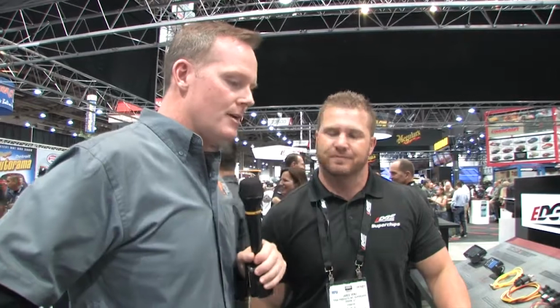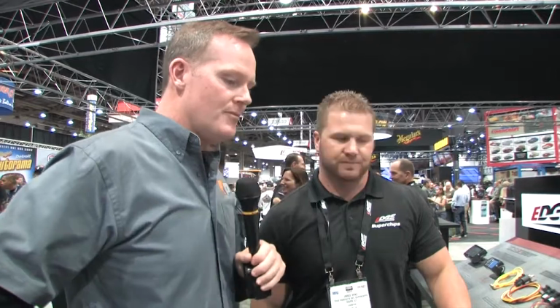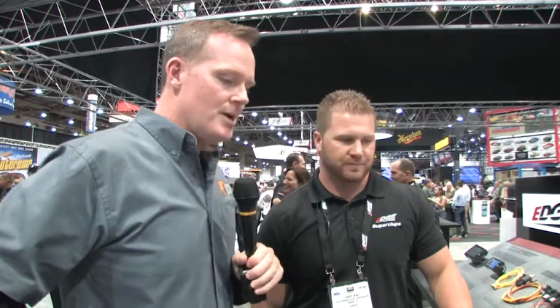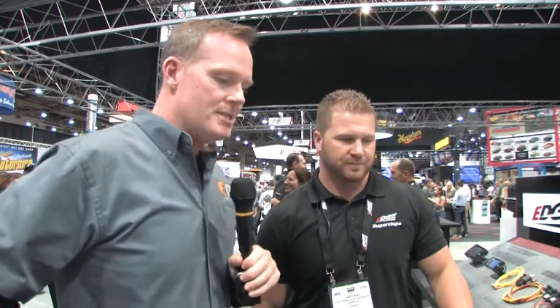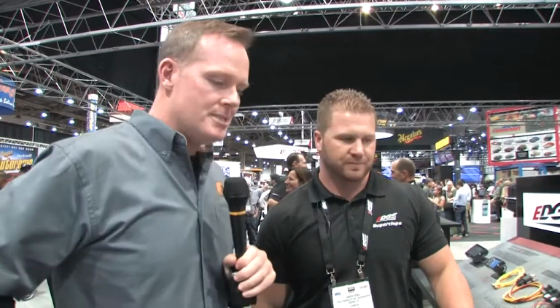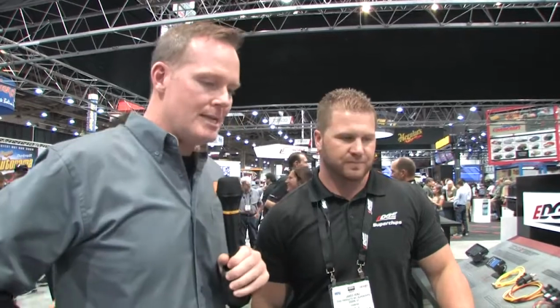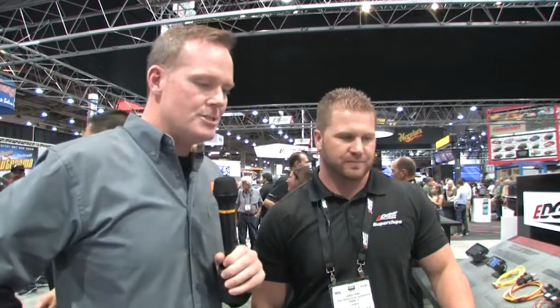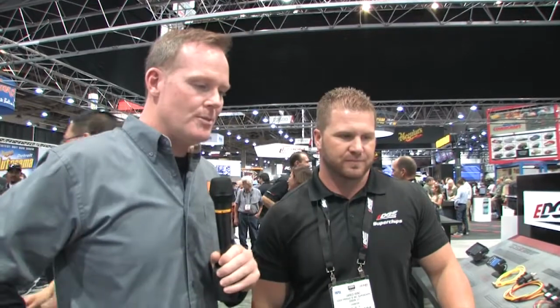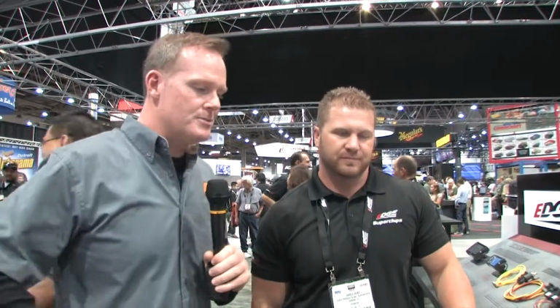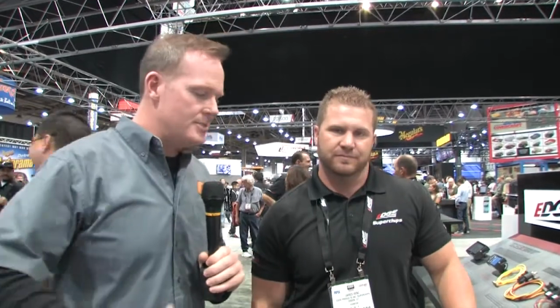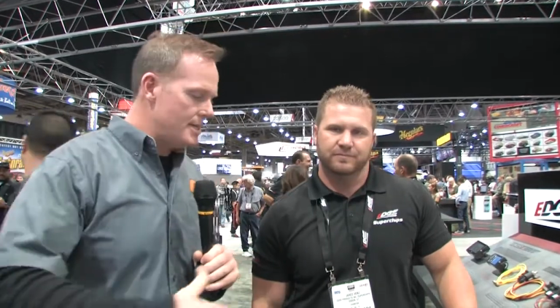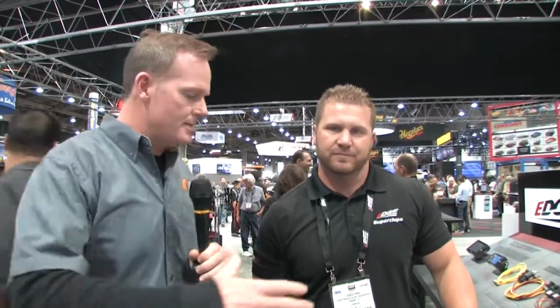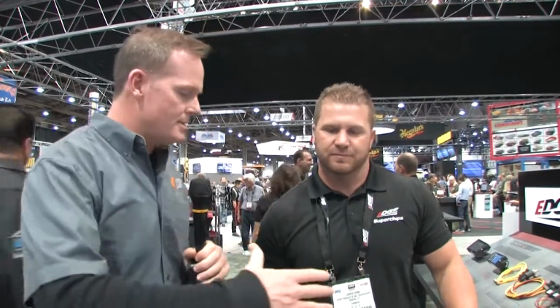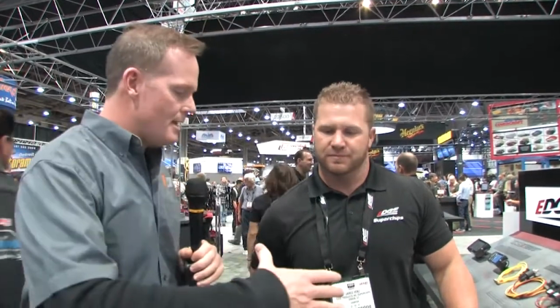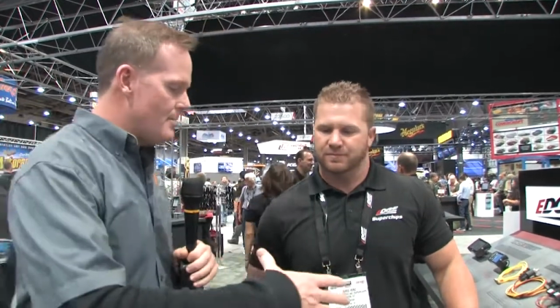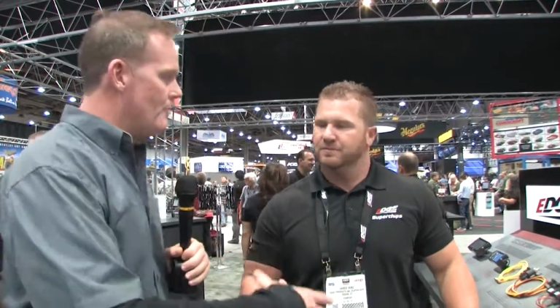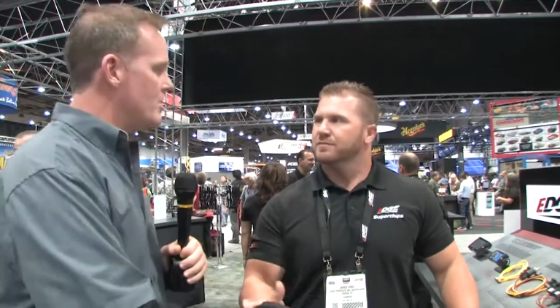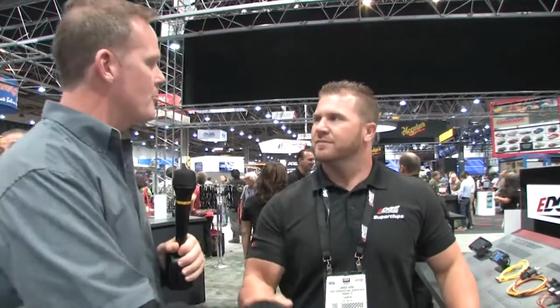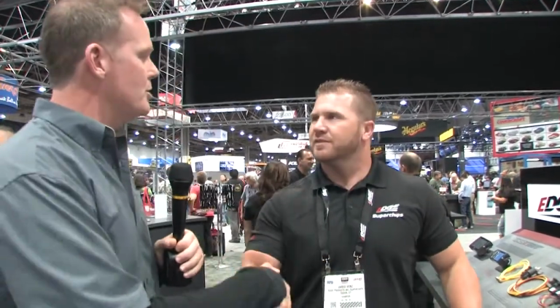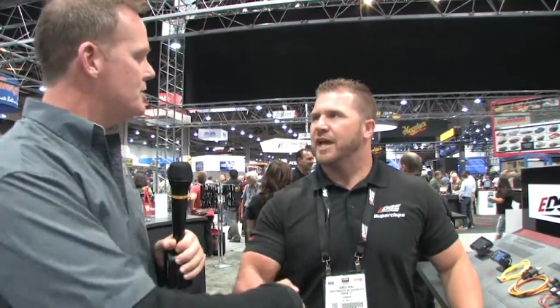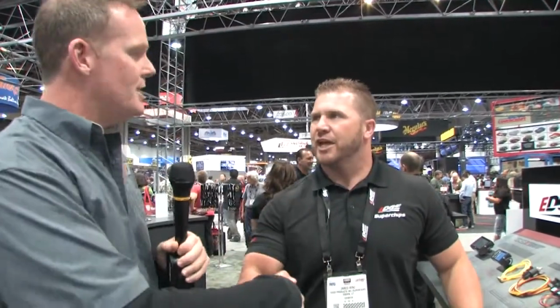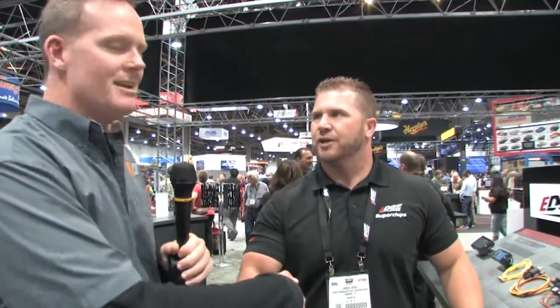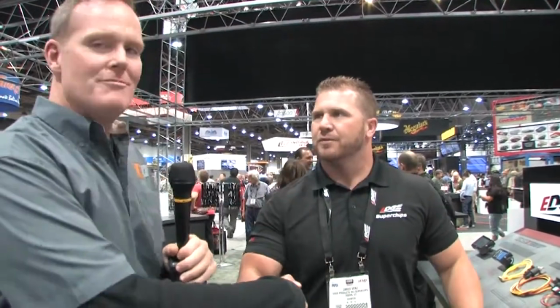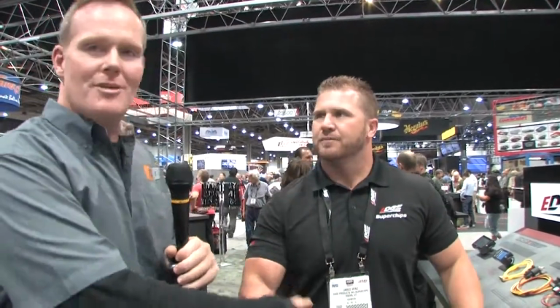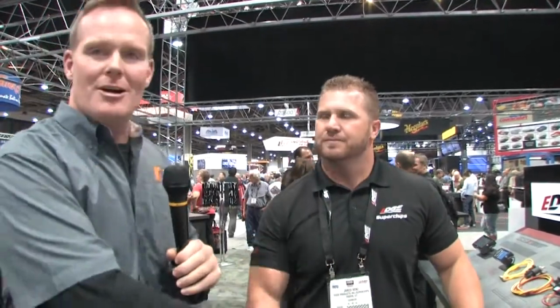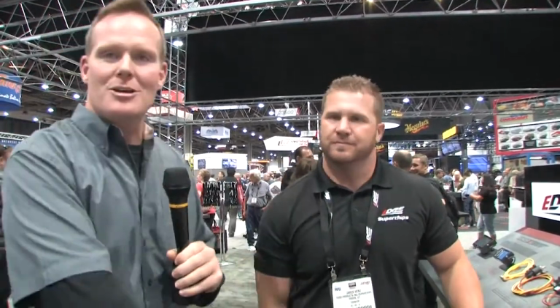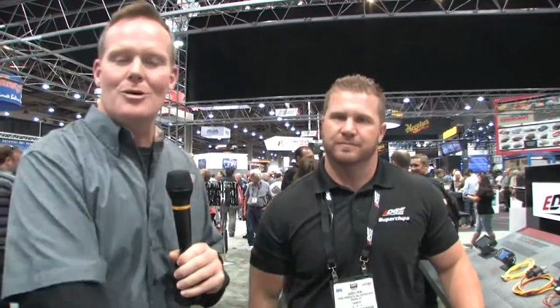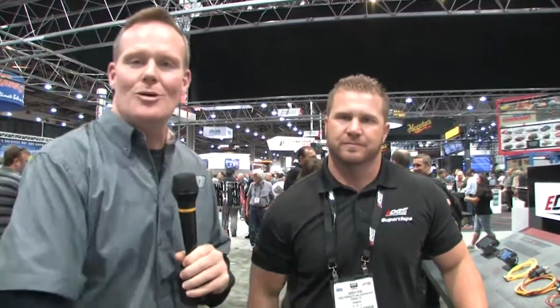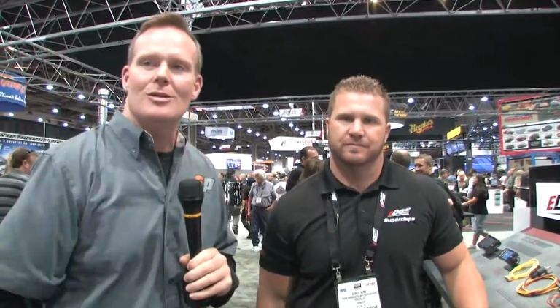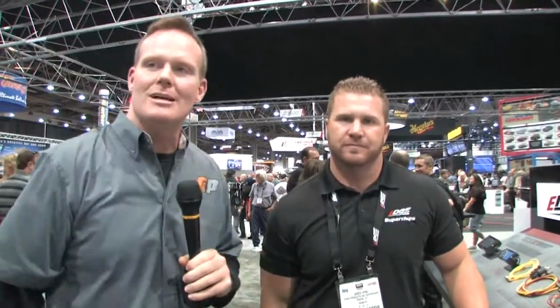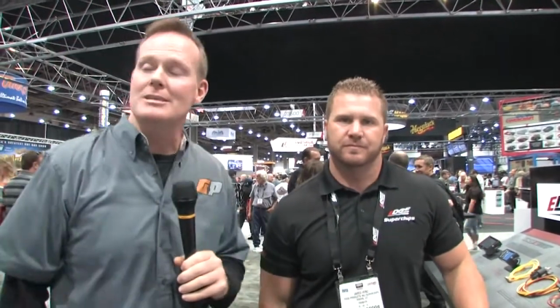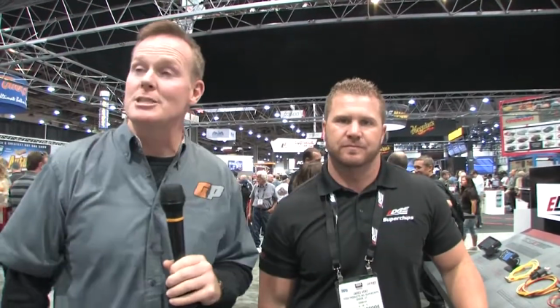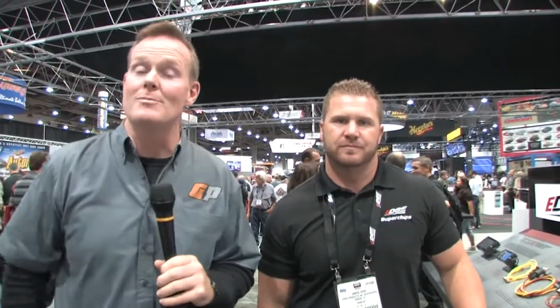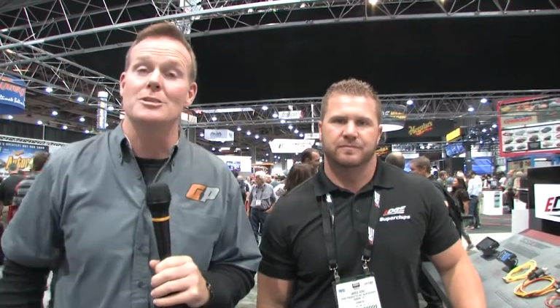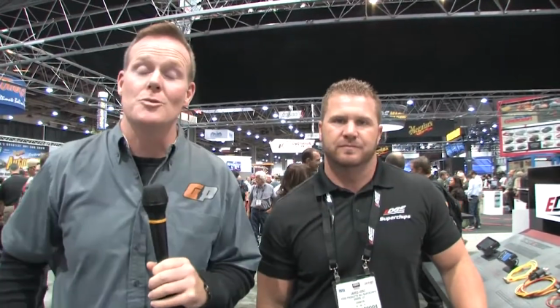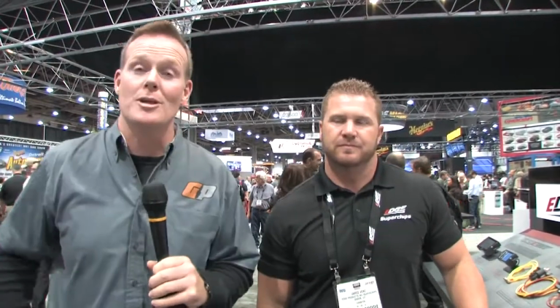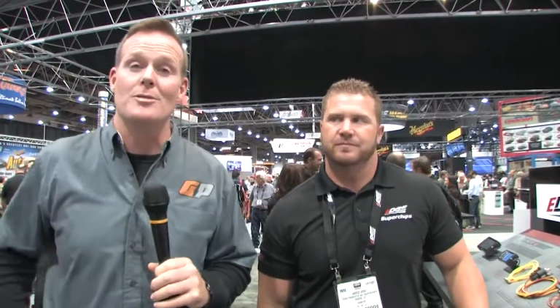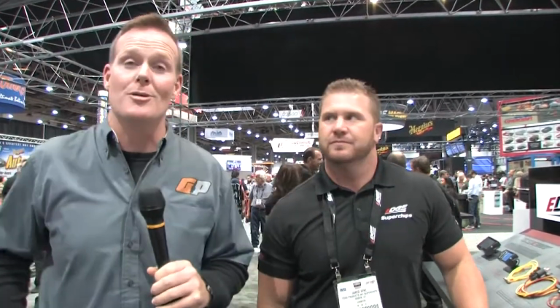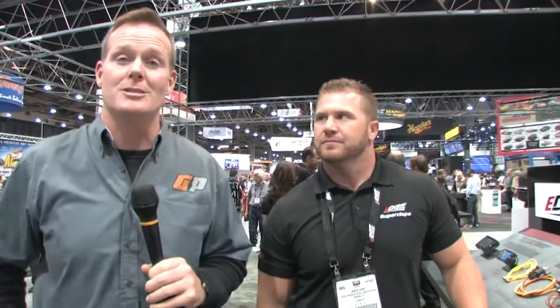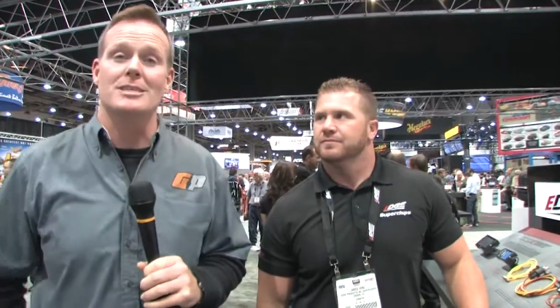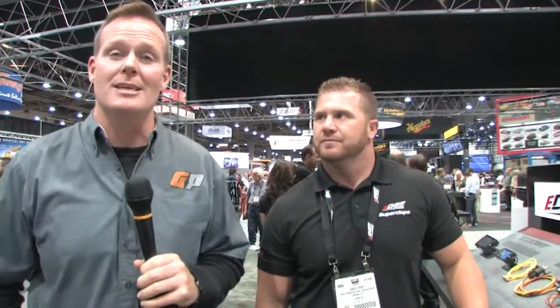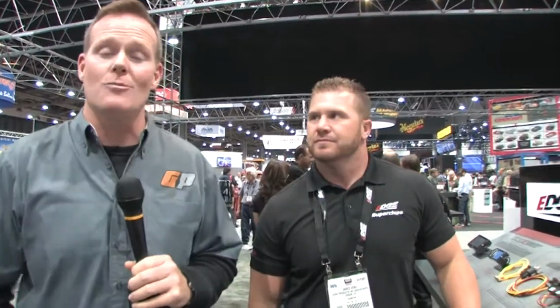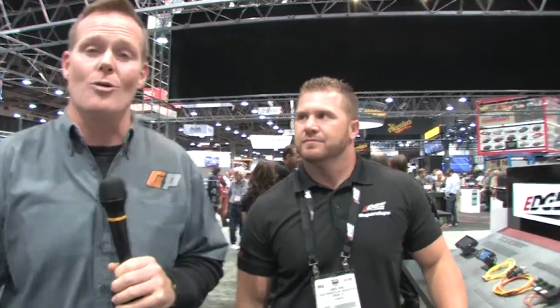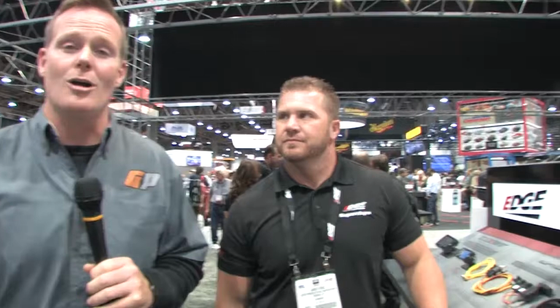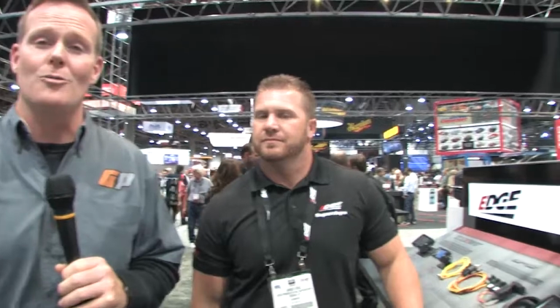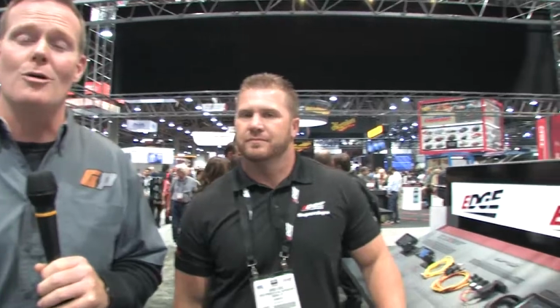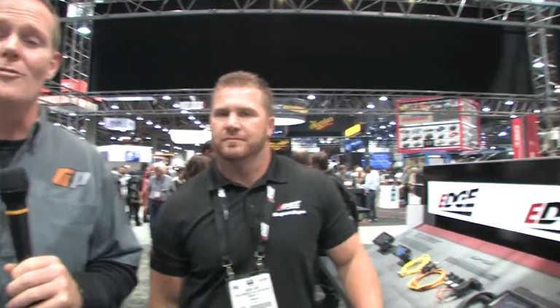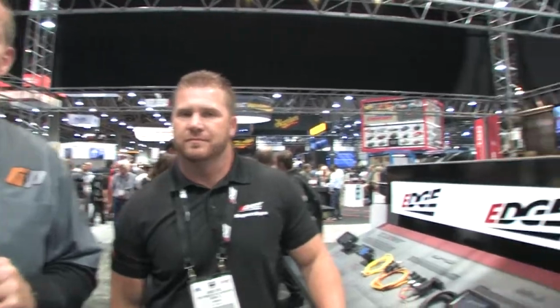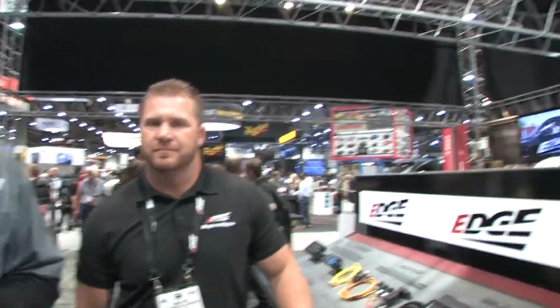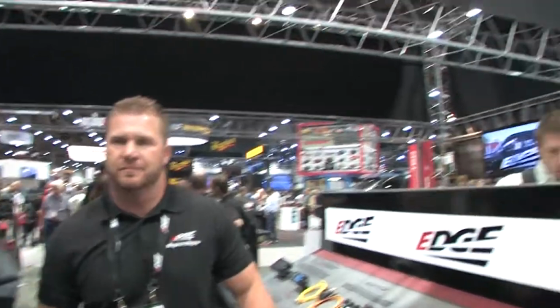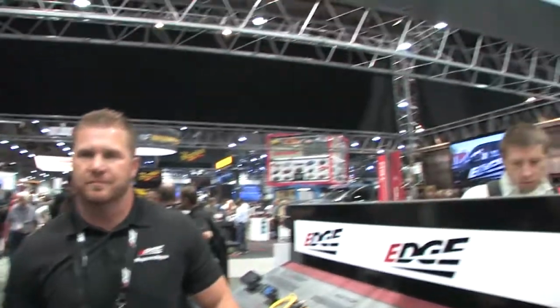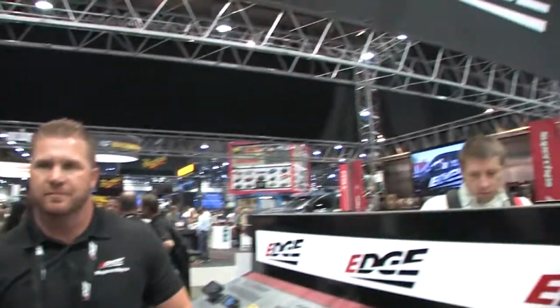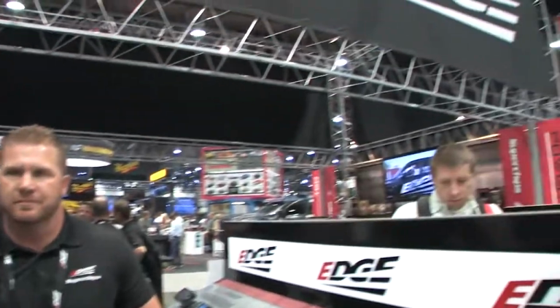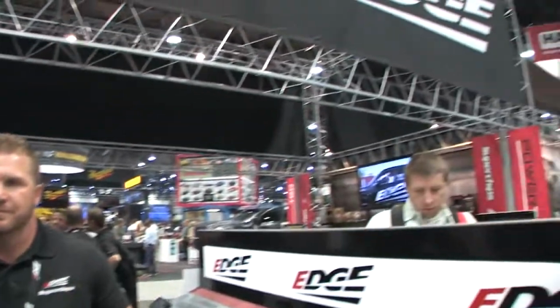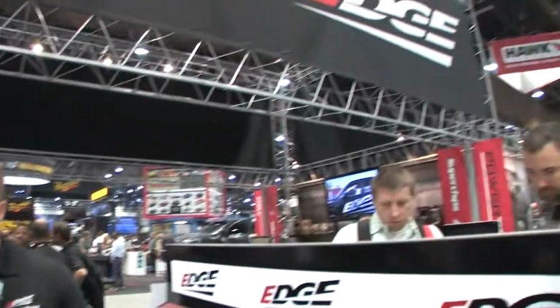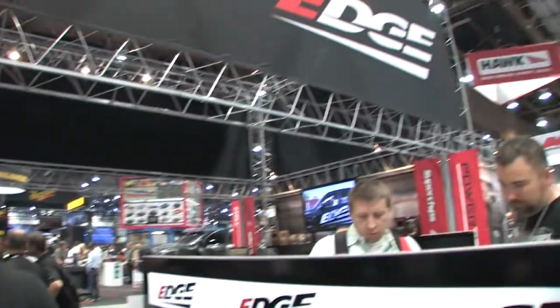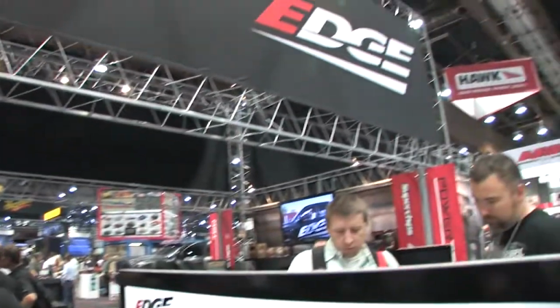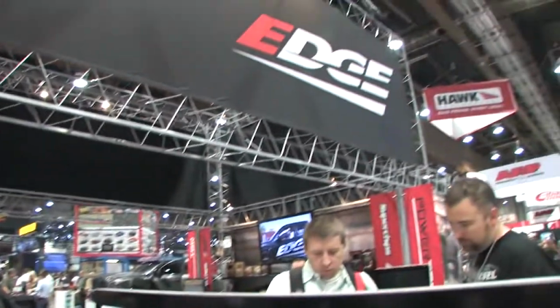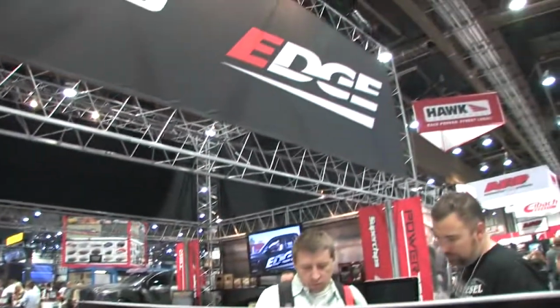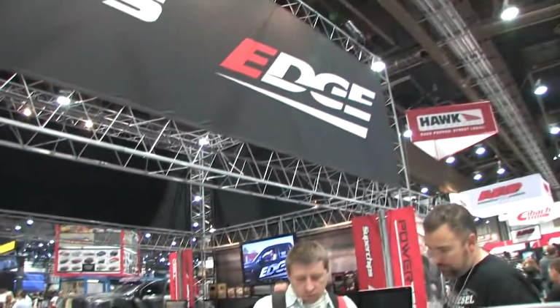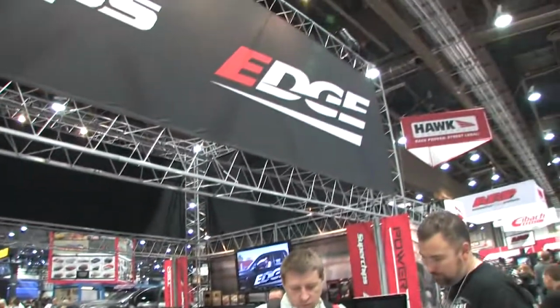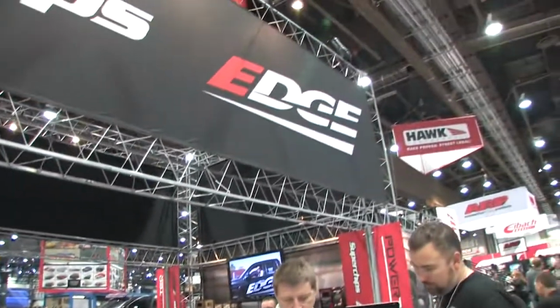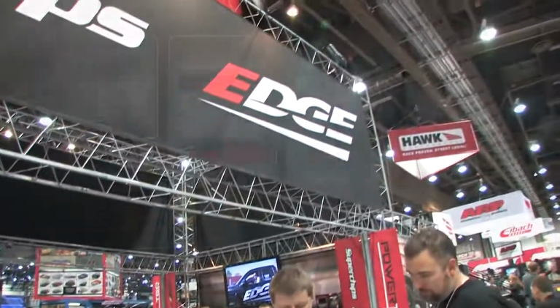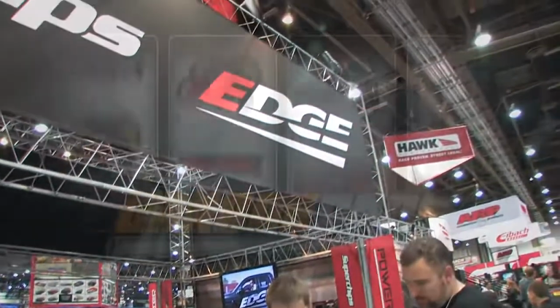Jared from Edge, thanks so much for taking the time, man, we appreciate it. Very cool. SEMA 2013. We're on the road for Garage Pros. I'm Mark Nolan.